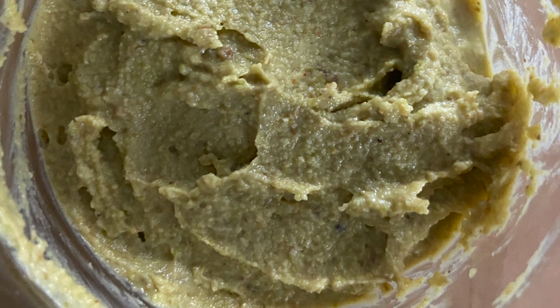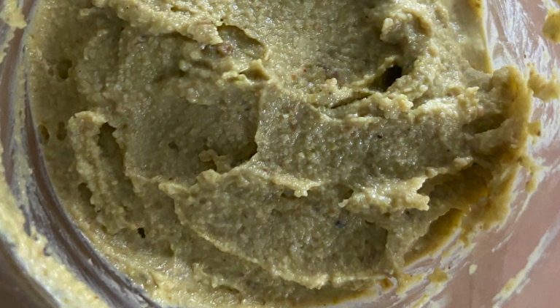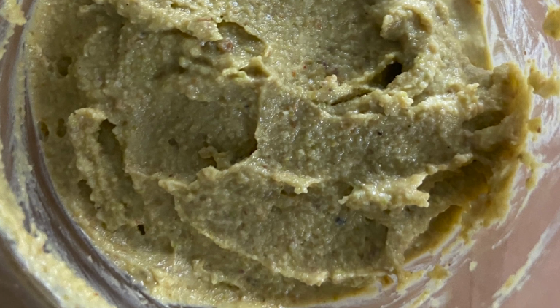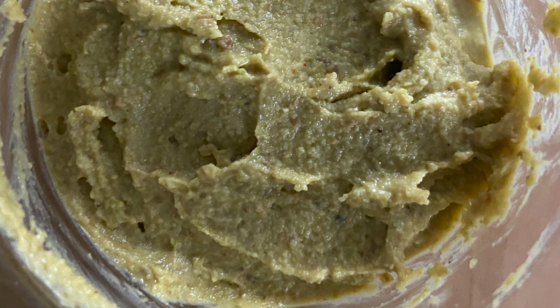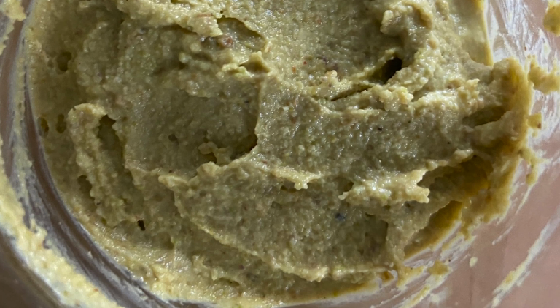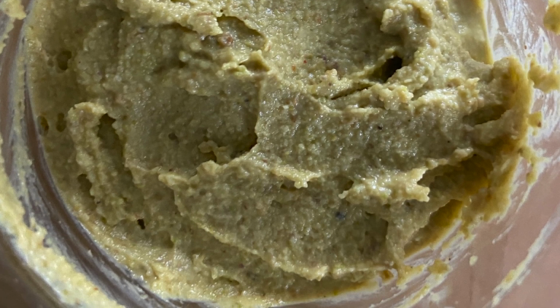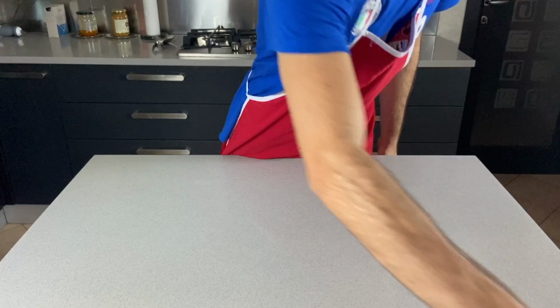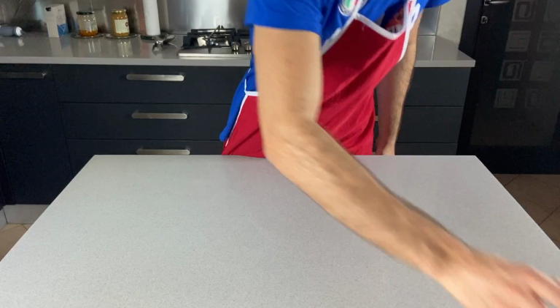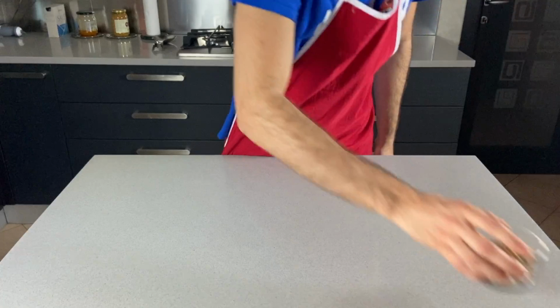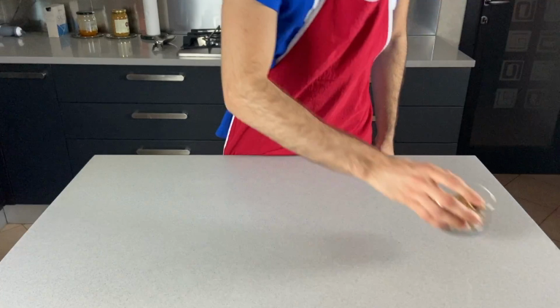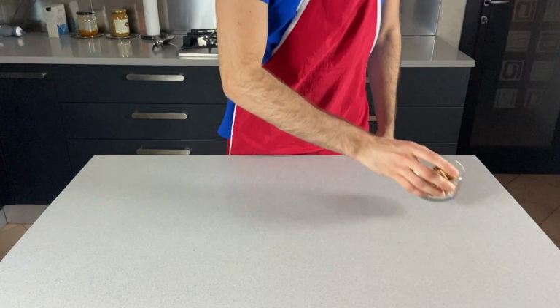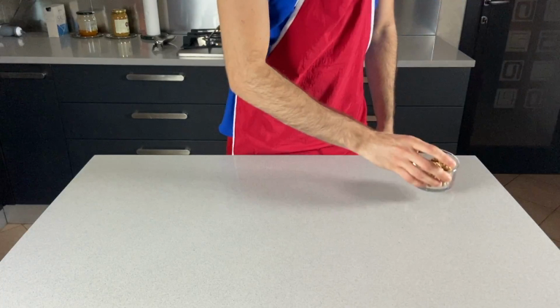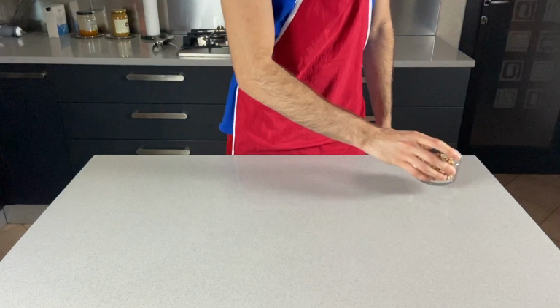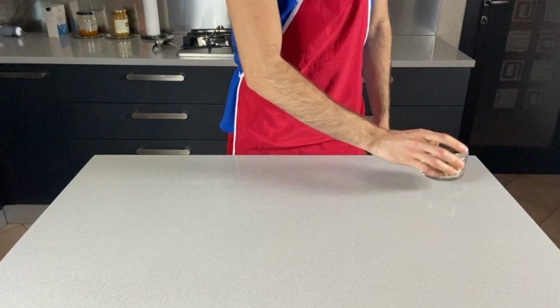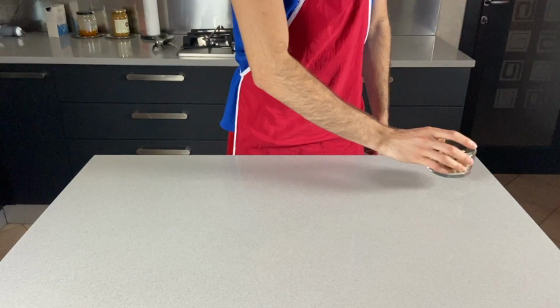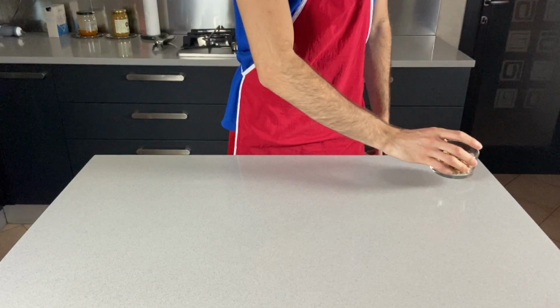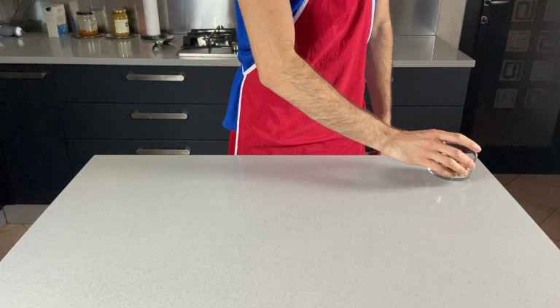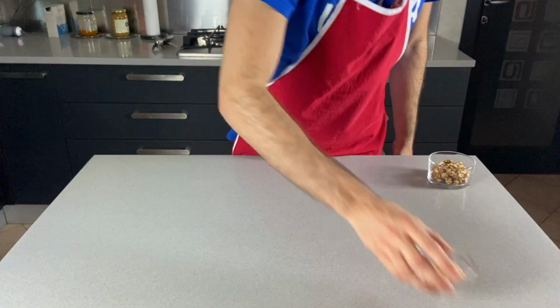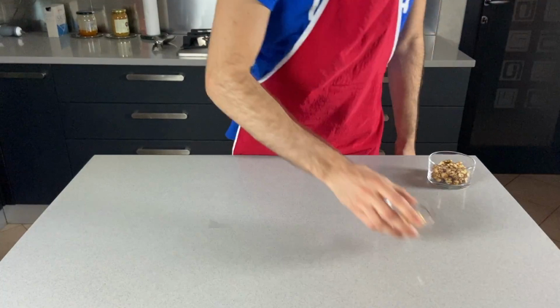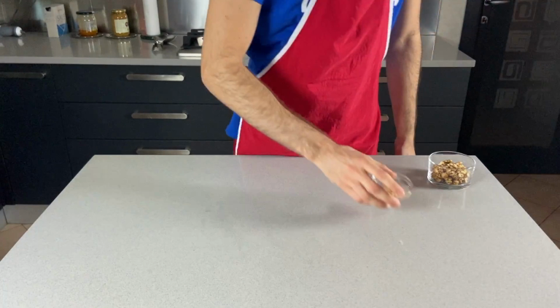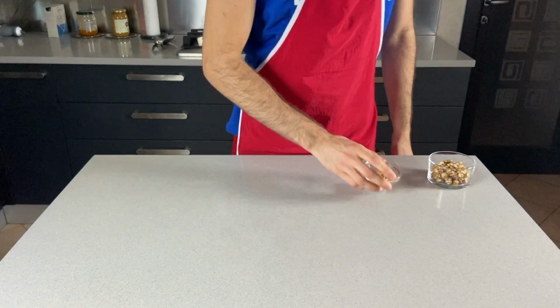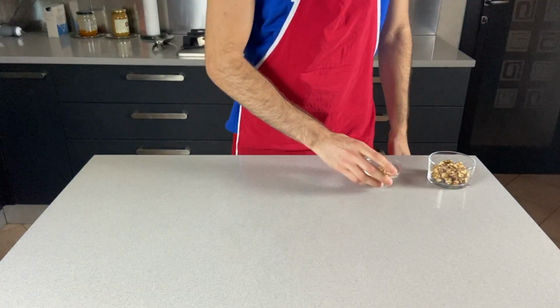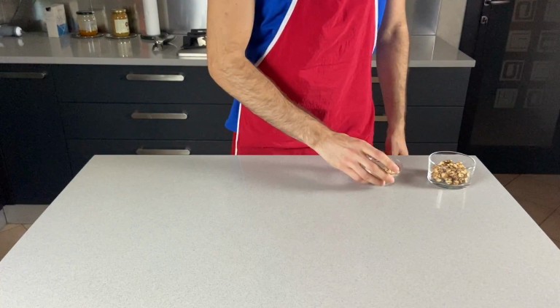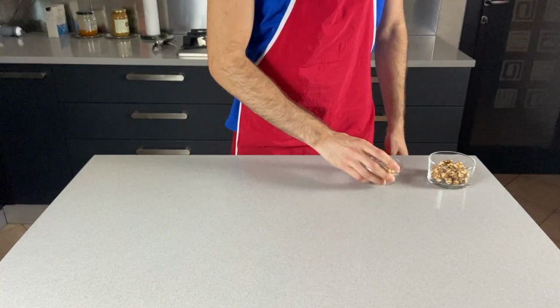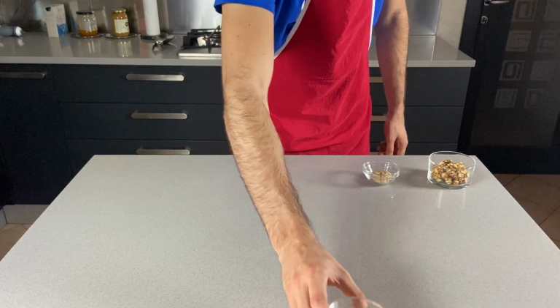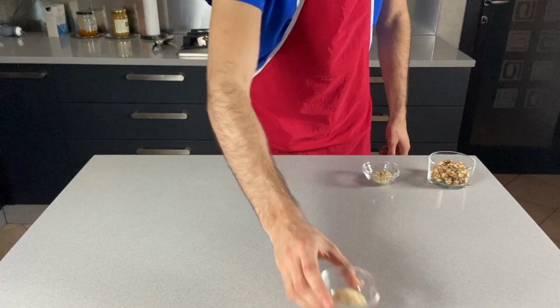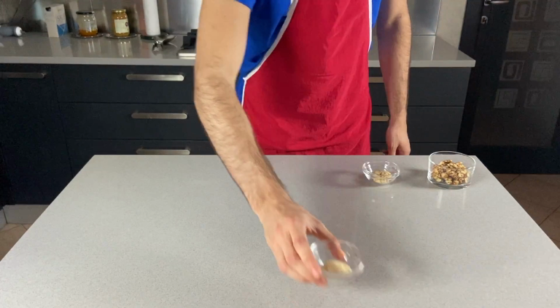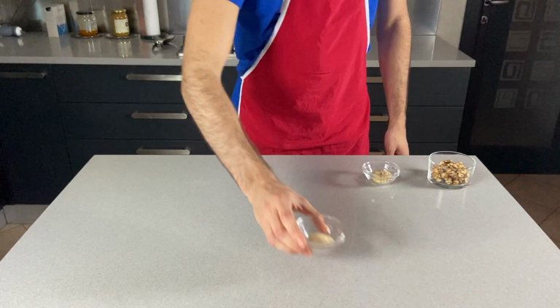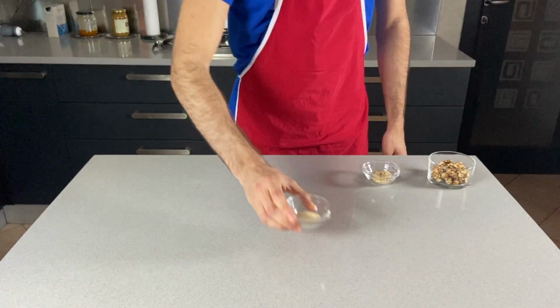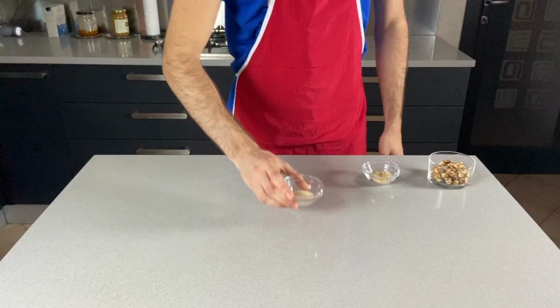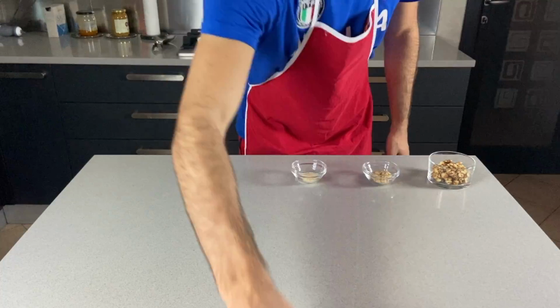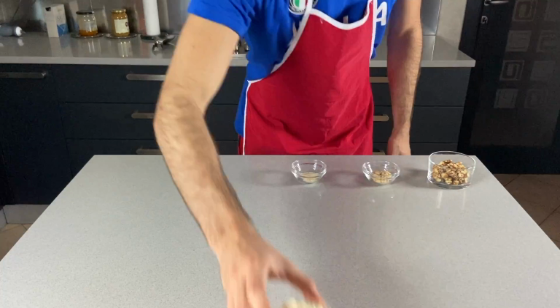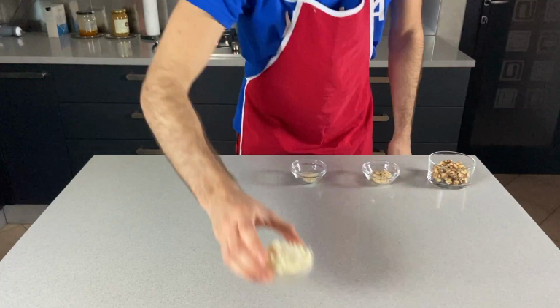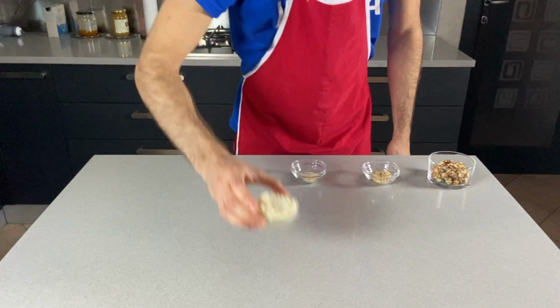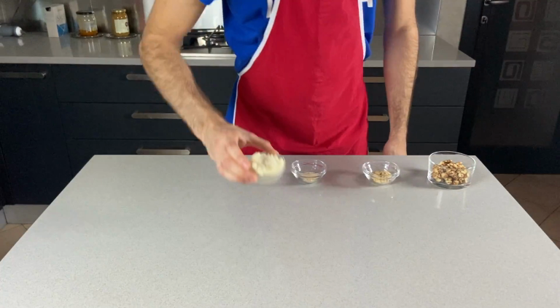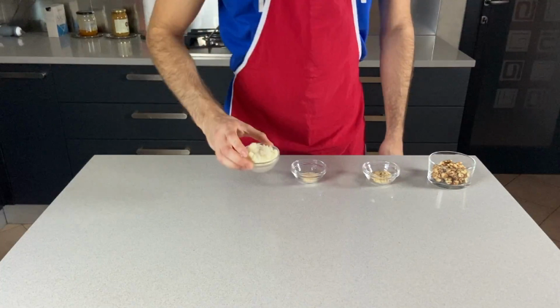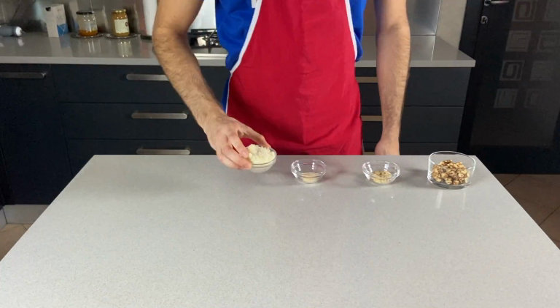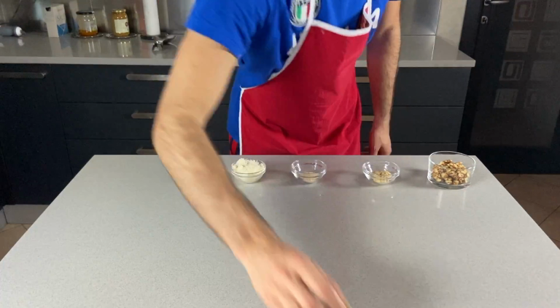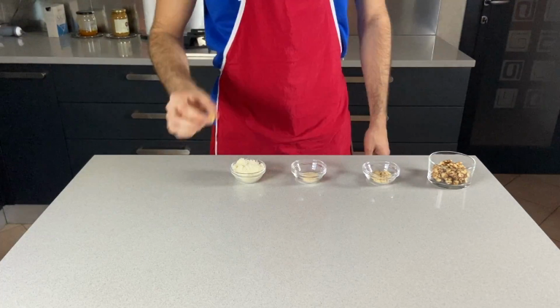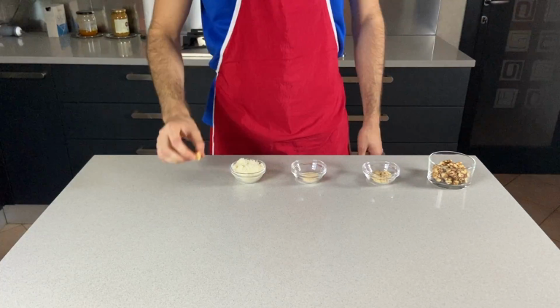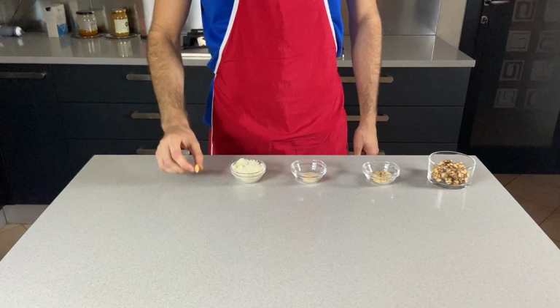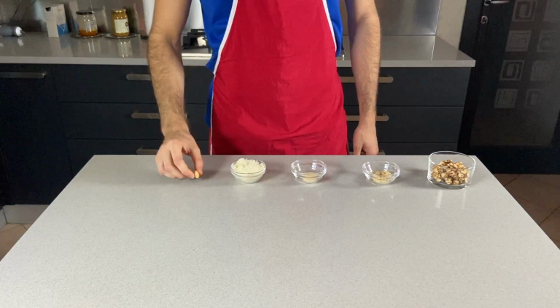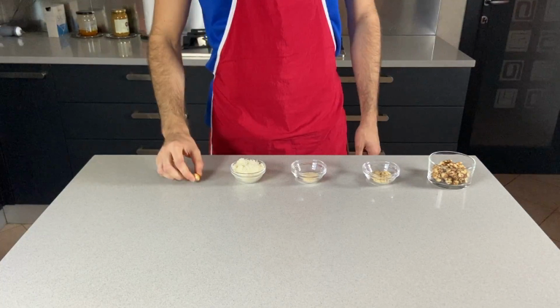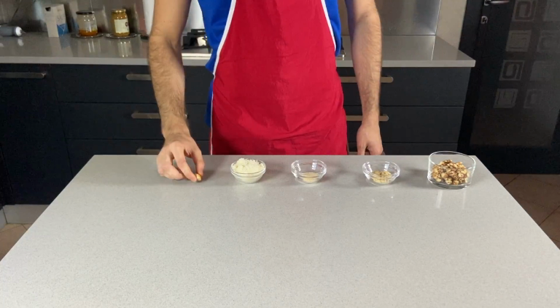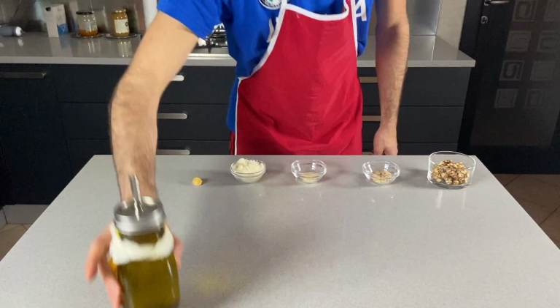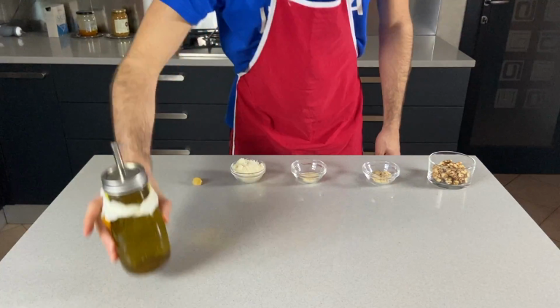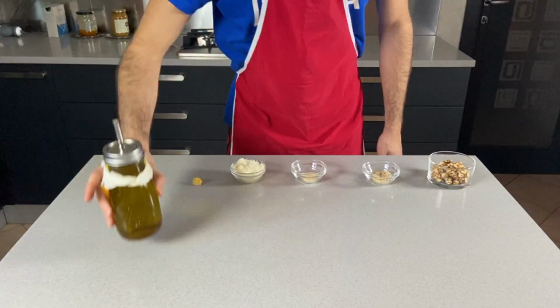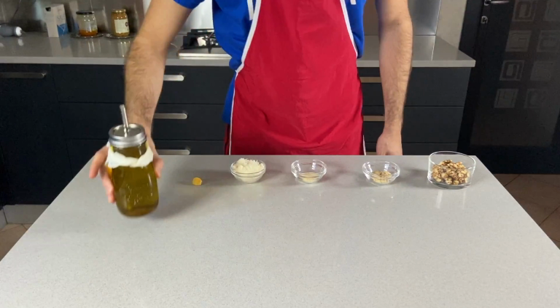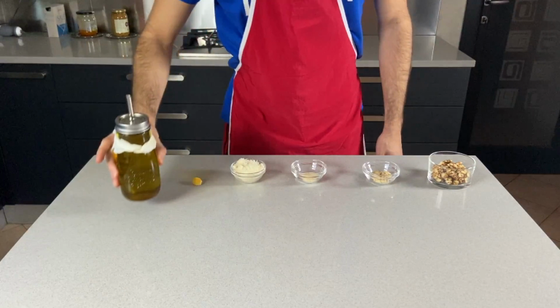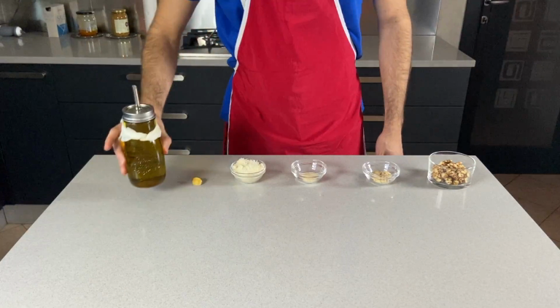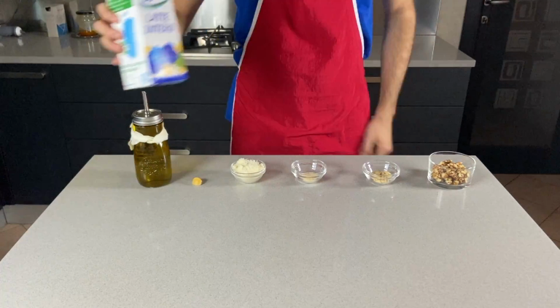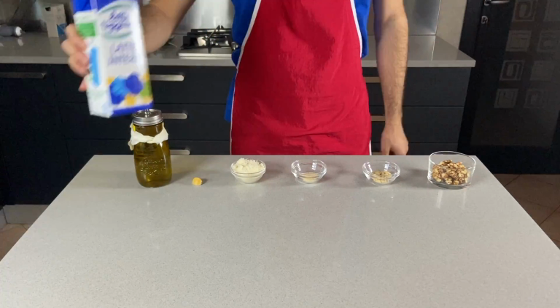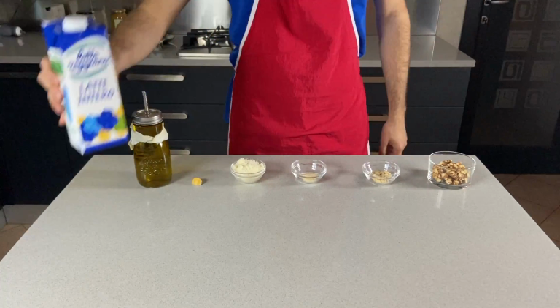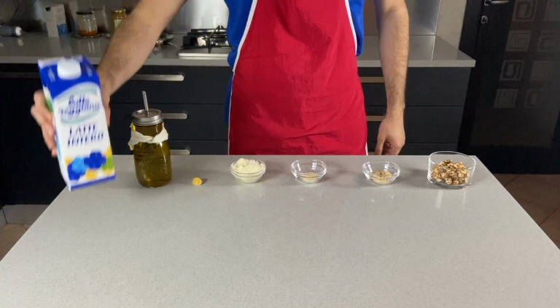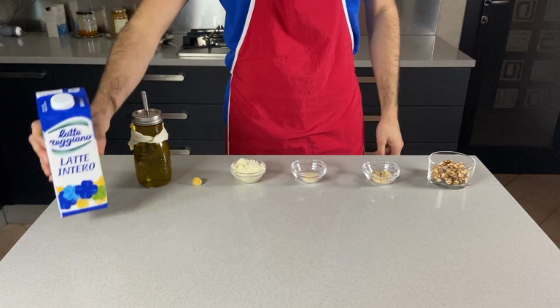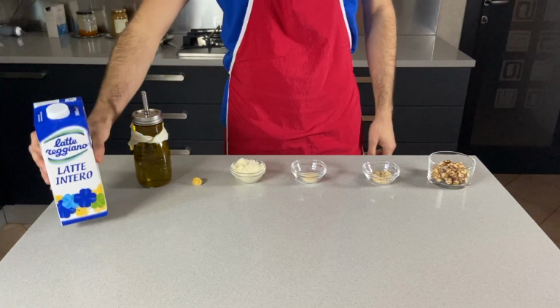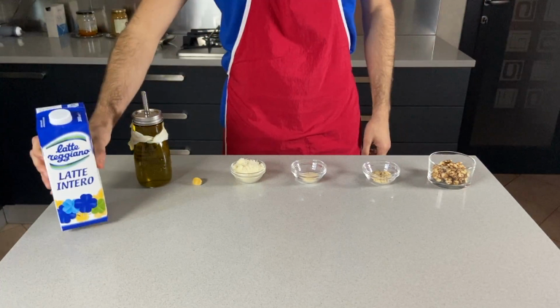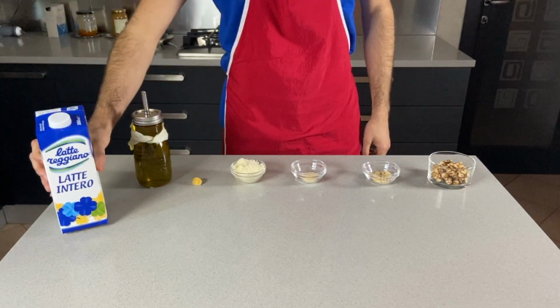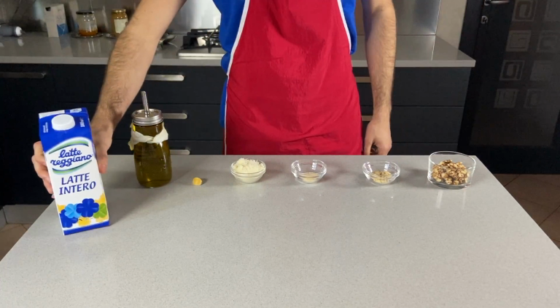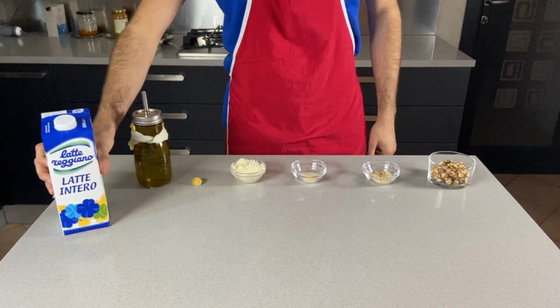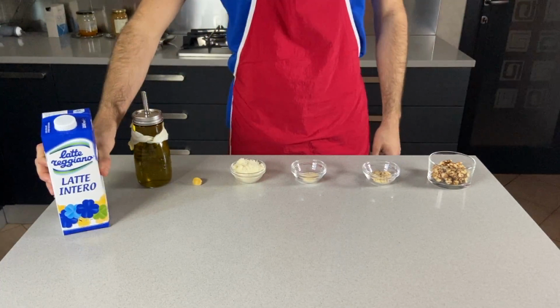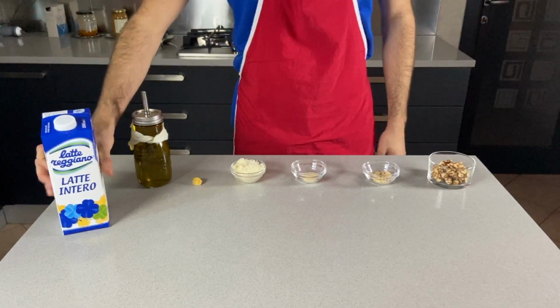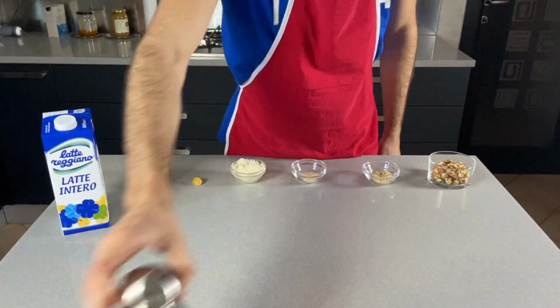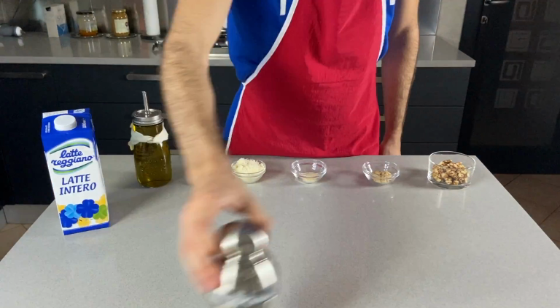Speaking of which, for the walnut pesto get some walnuts, pine nuts, breadcrumbs, parmesan, garlic, olive oil, whole milk and salt.